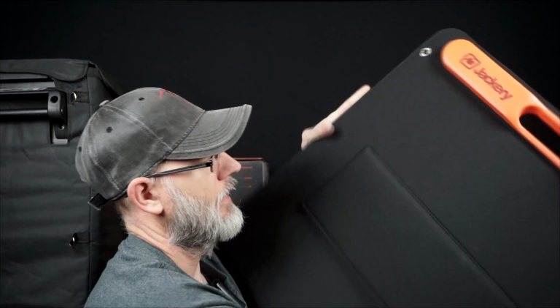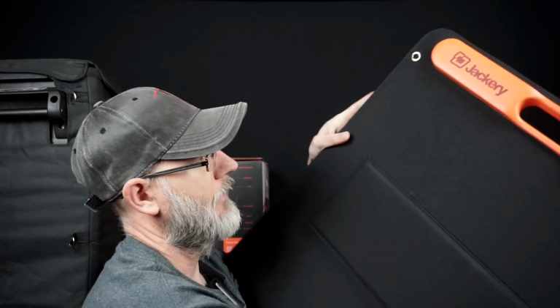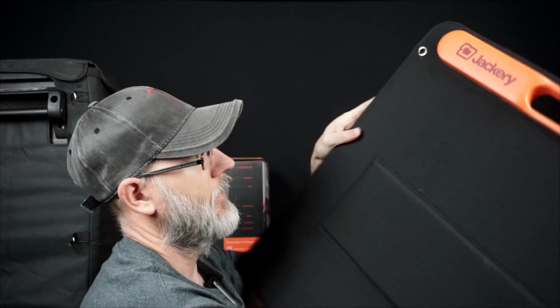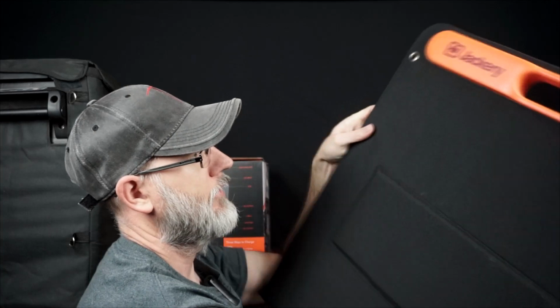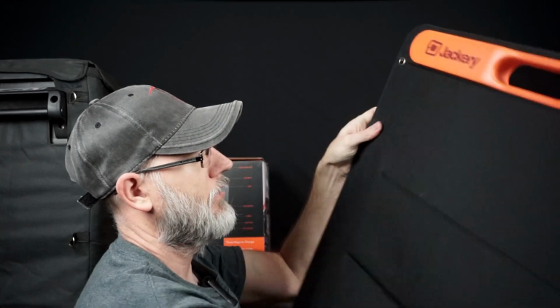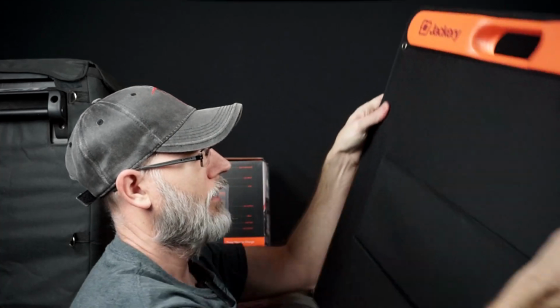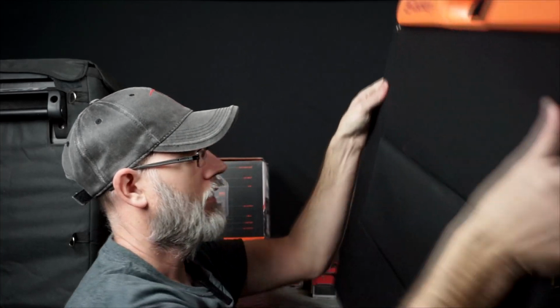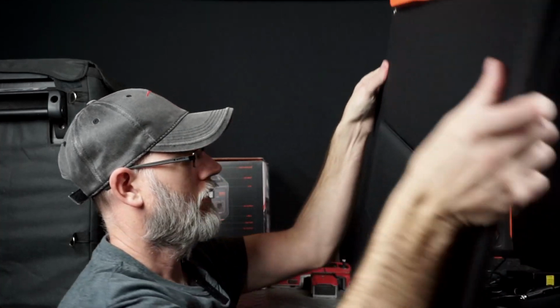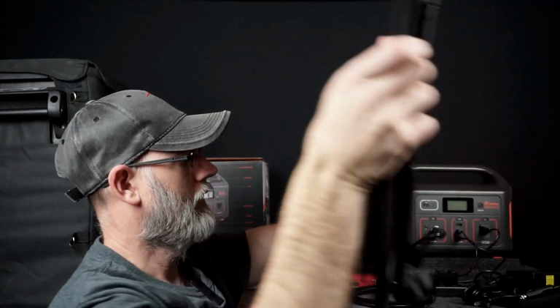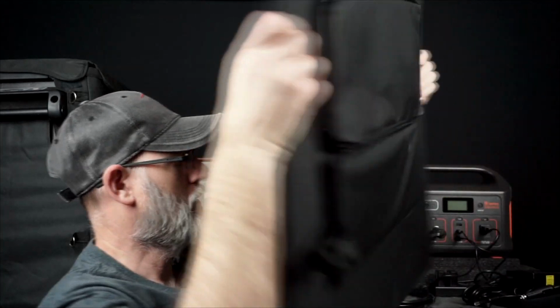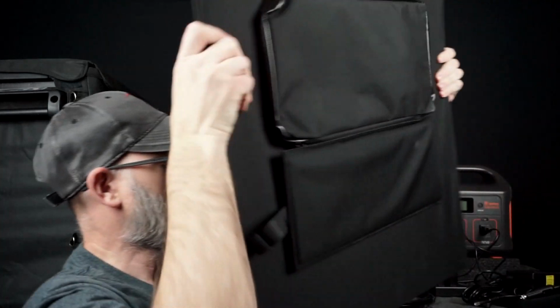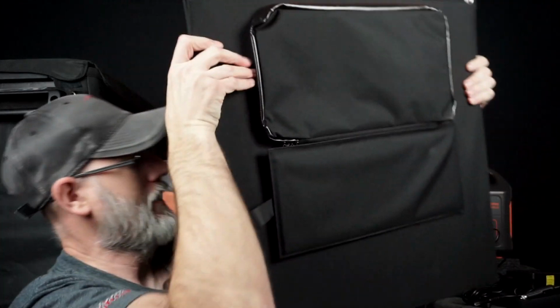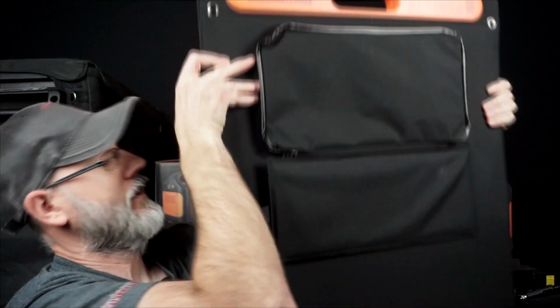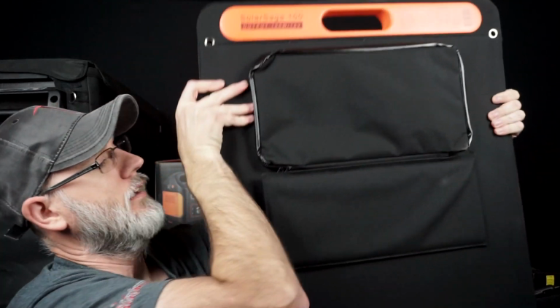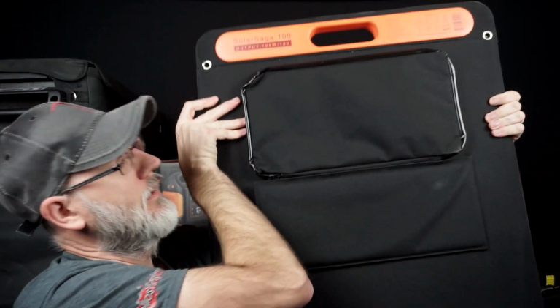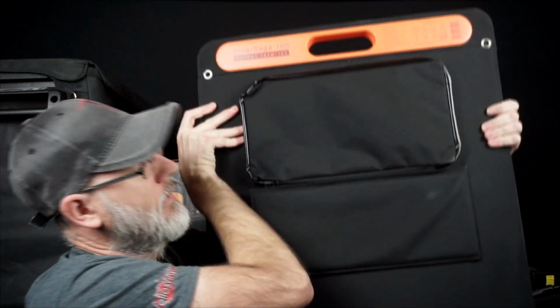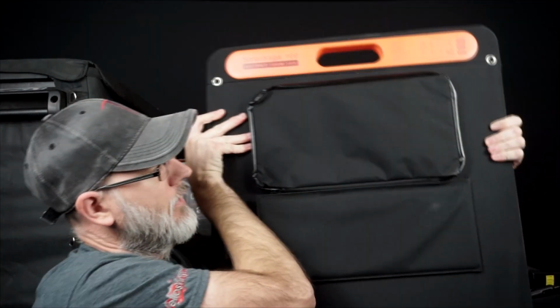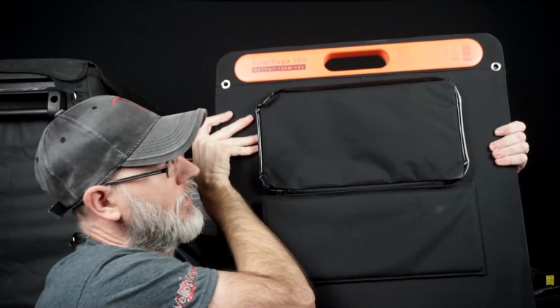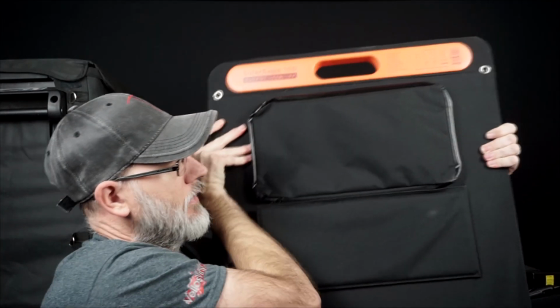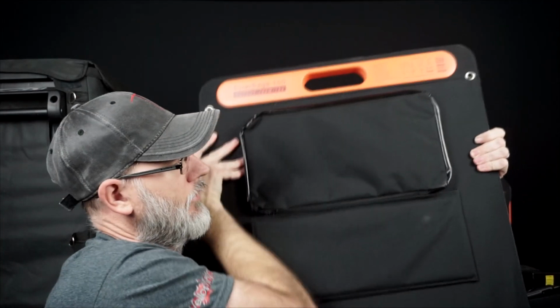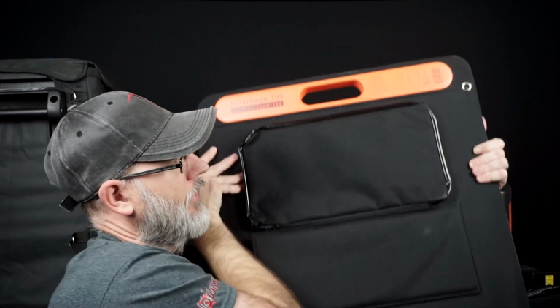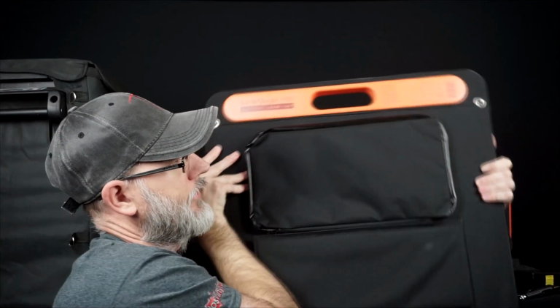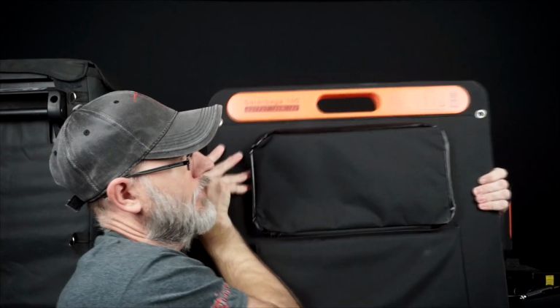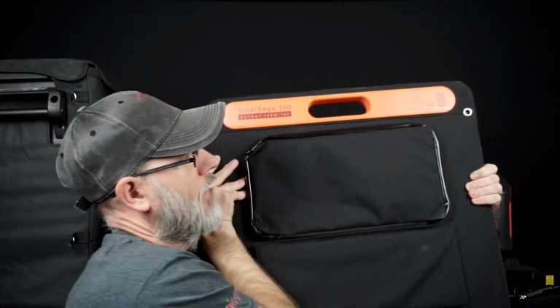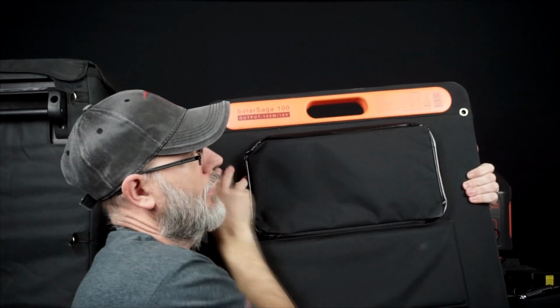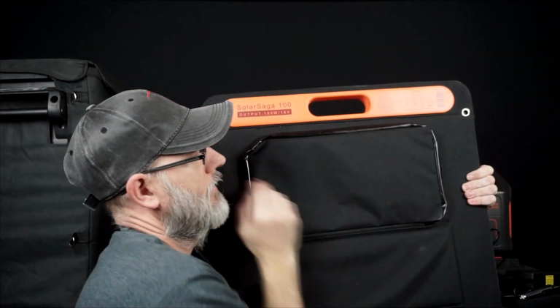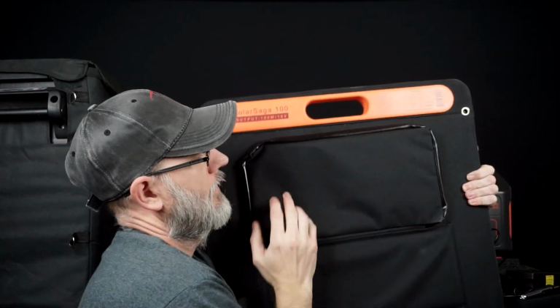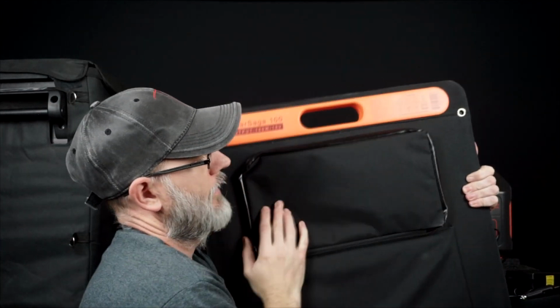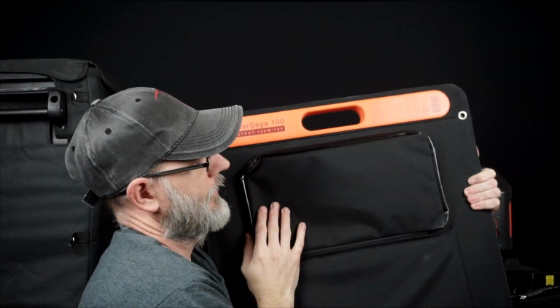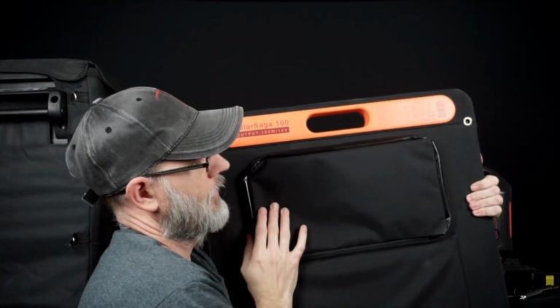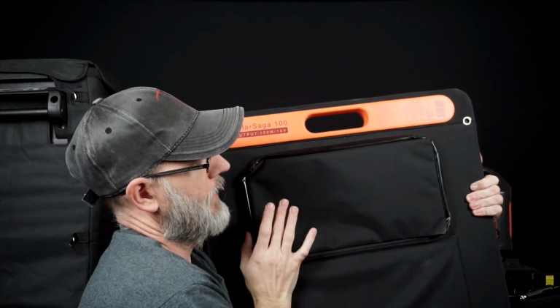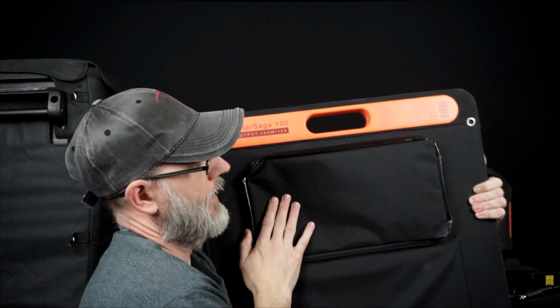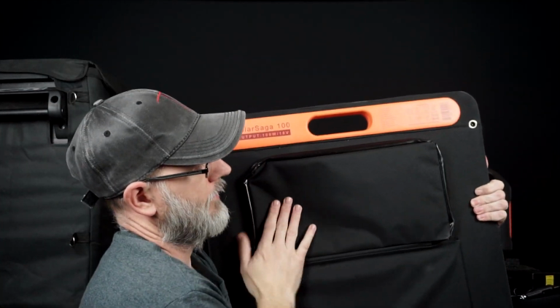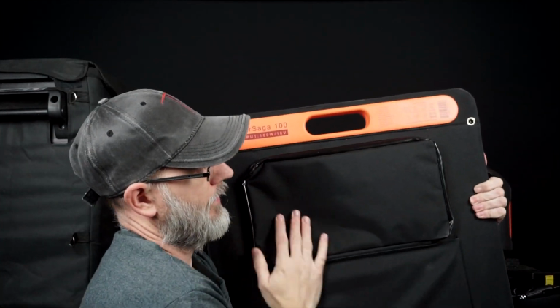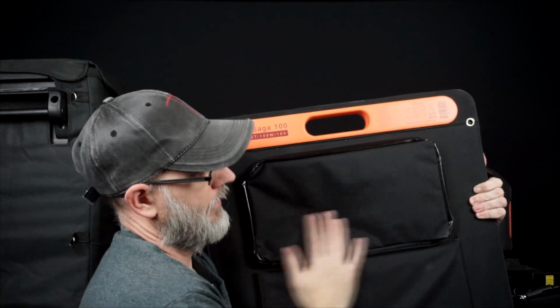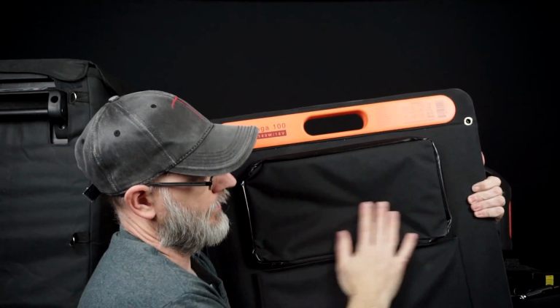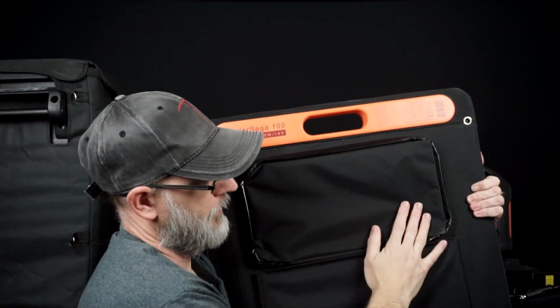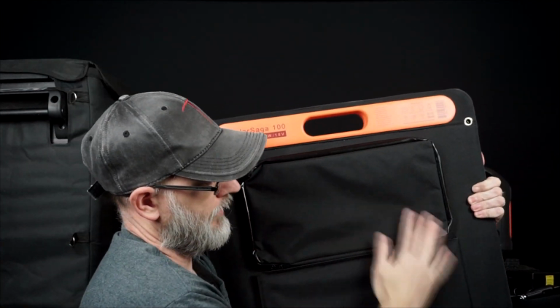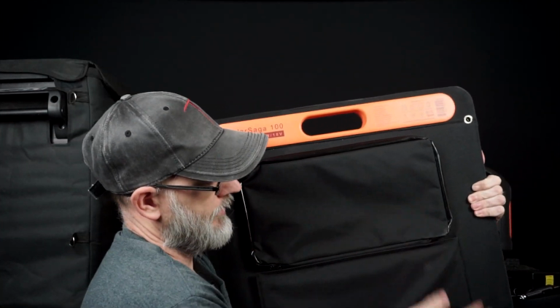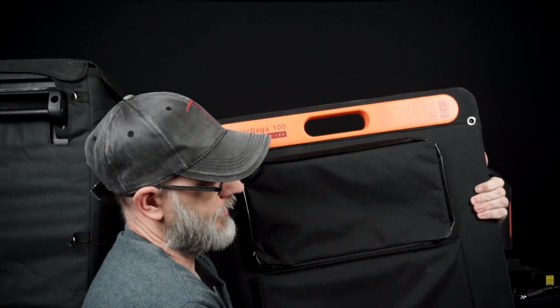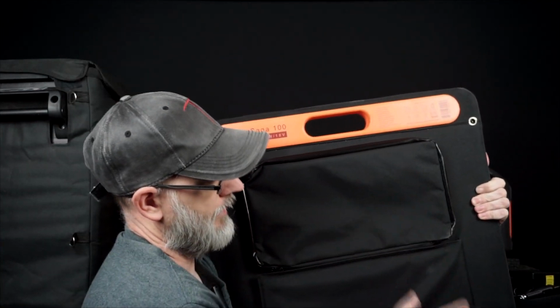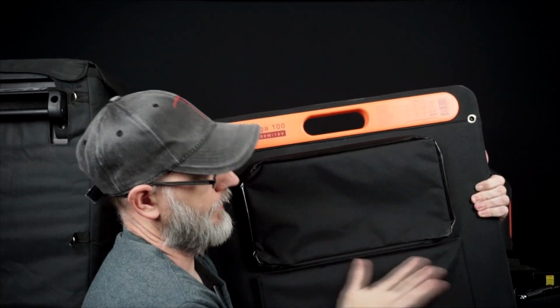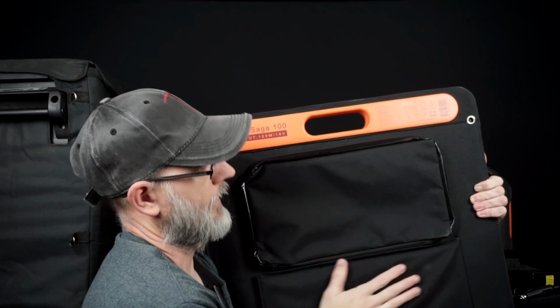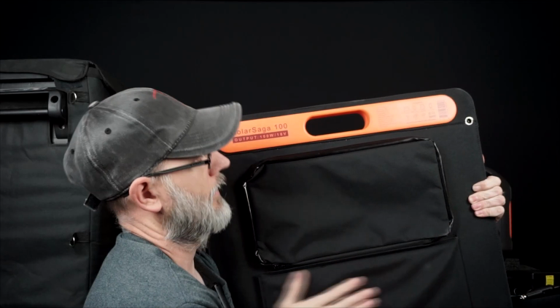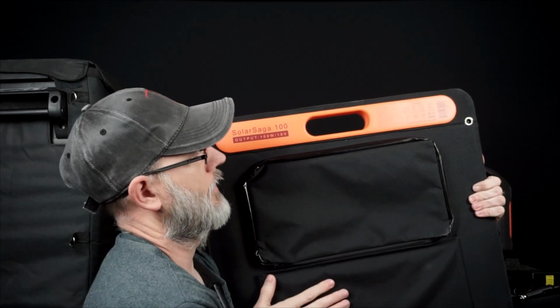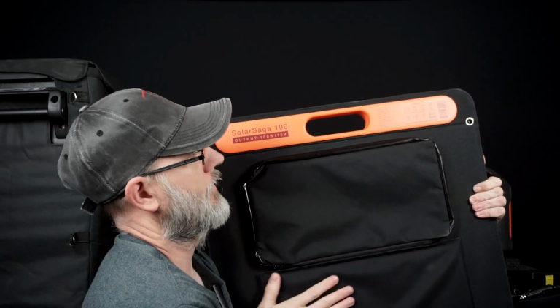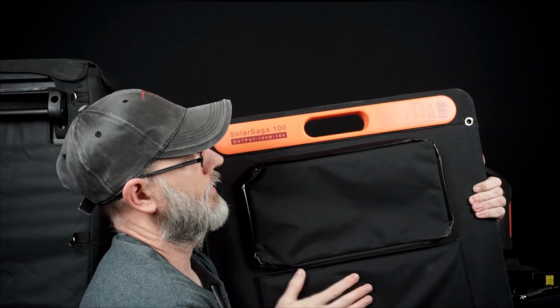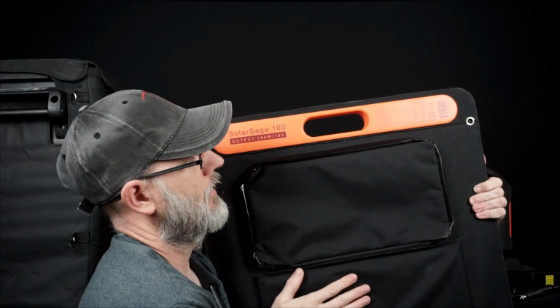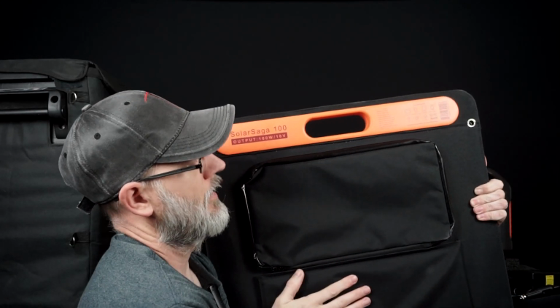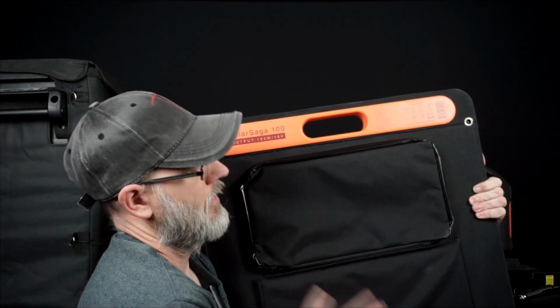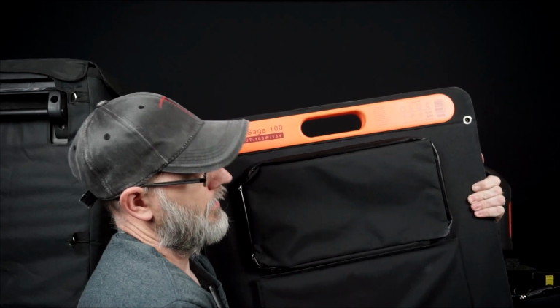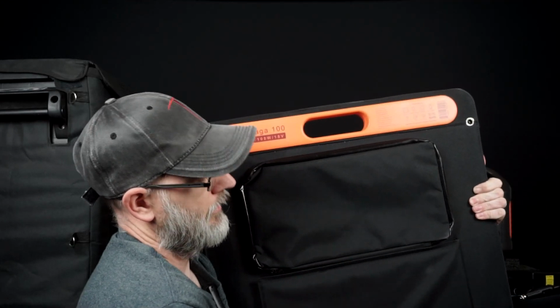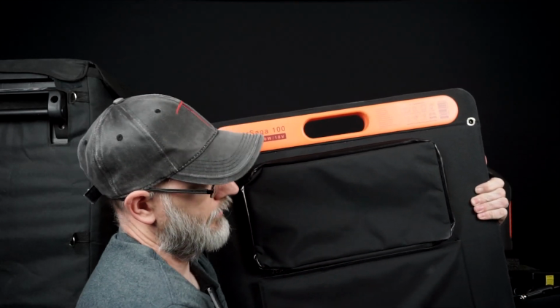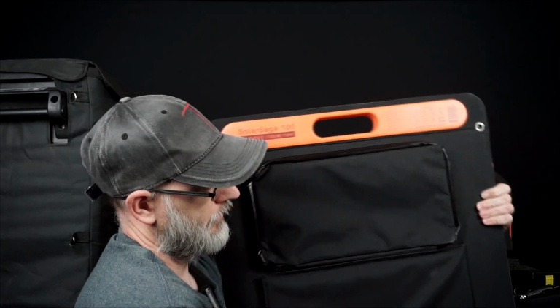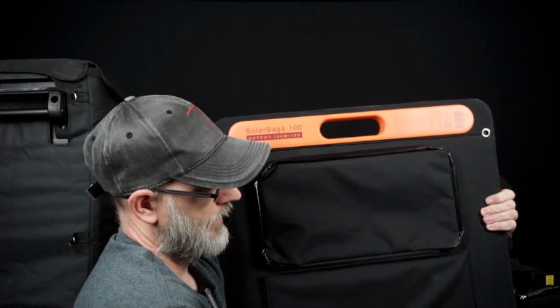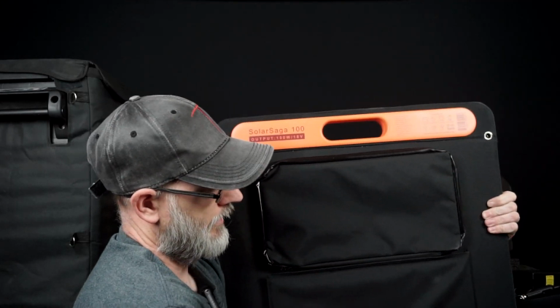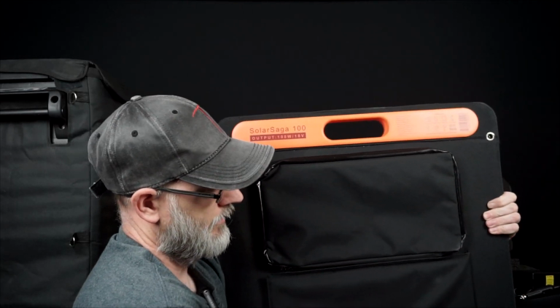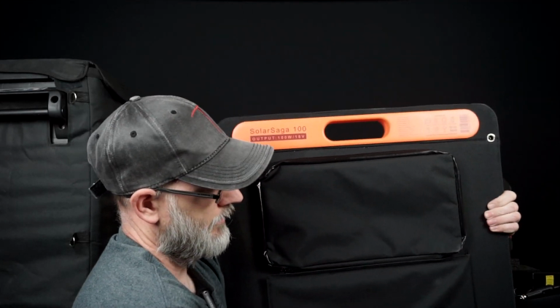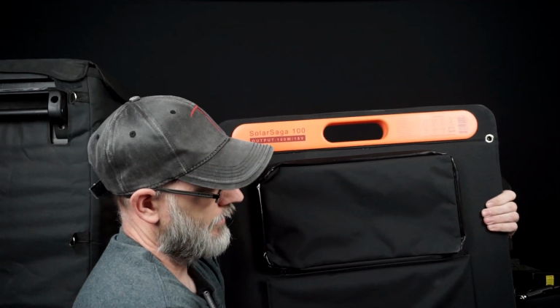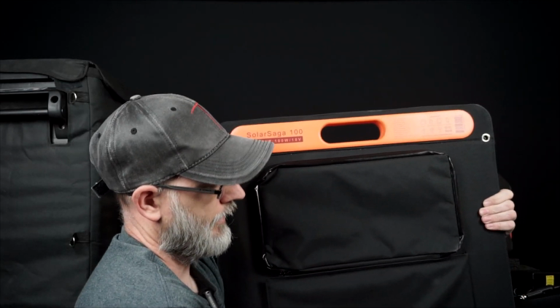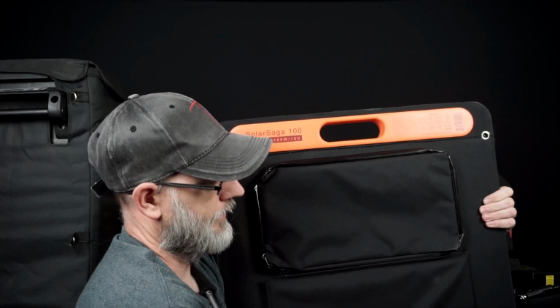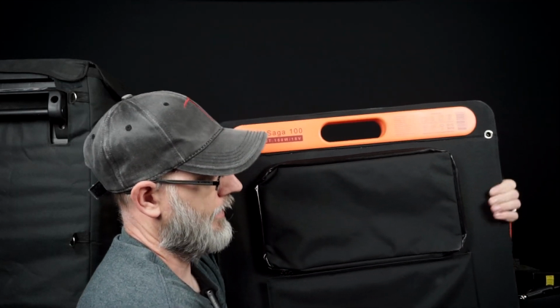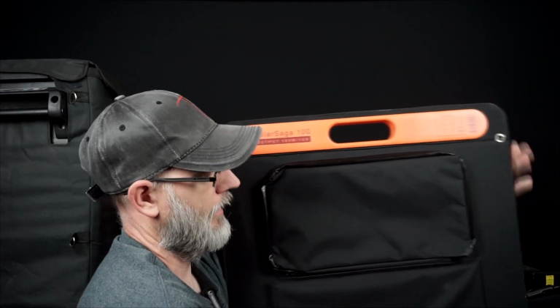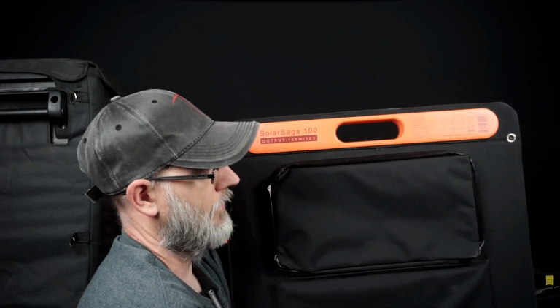On the back, you've also got a nice little bag to keep all your stuff, and another little kickstand.